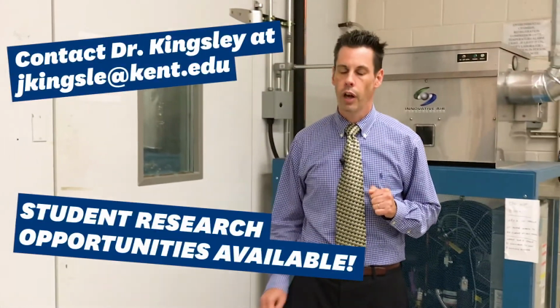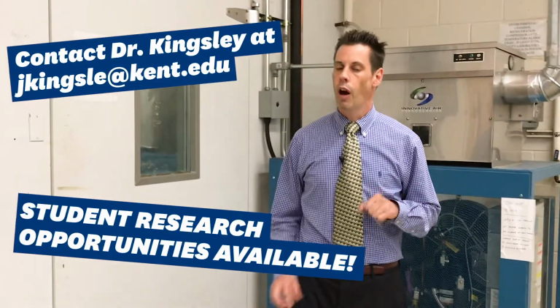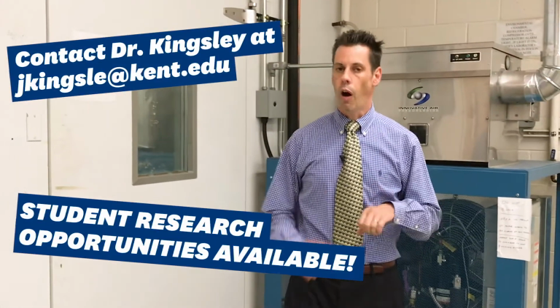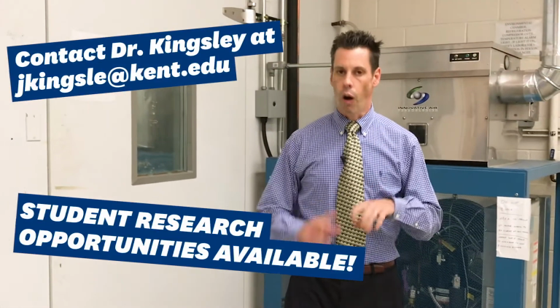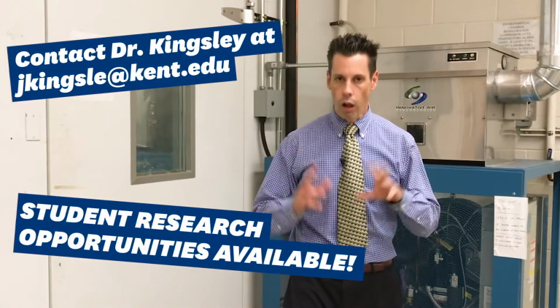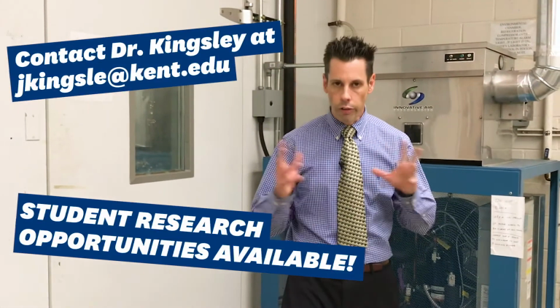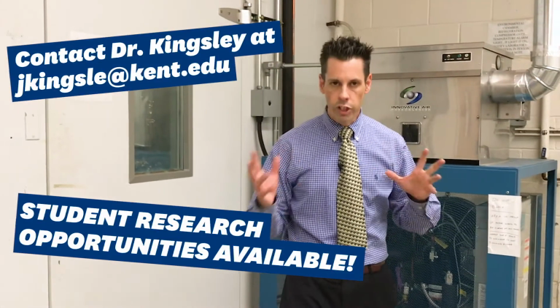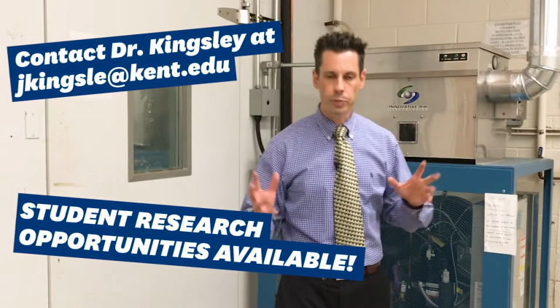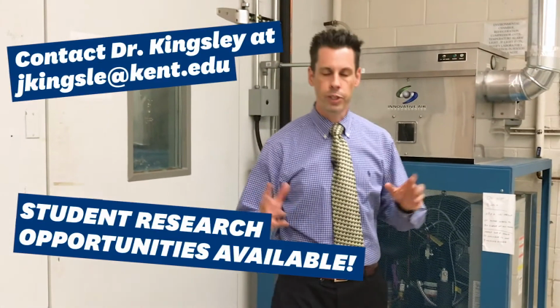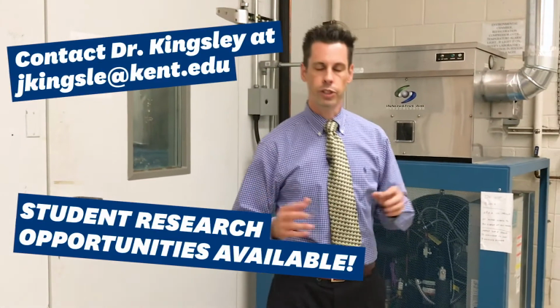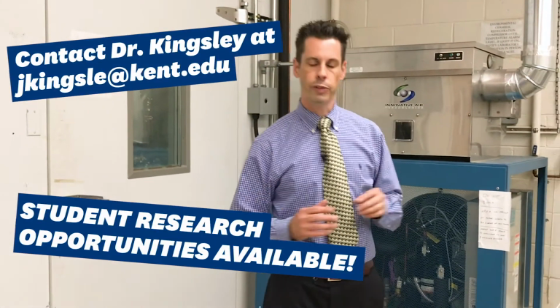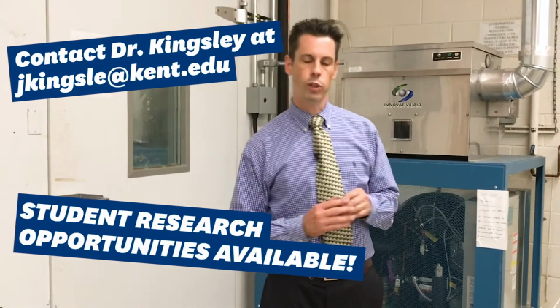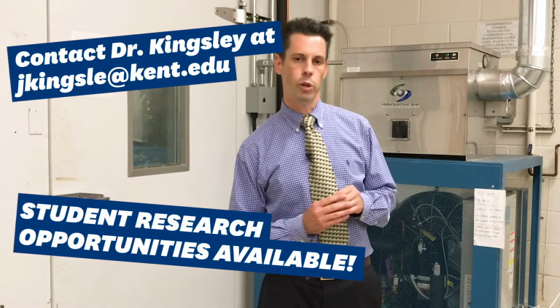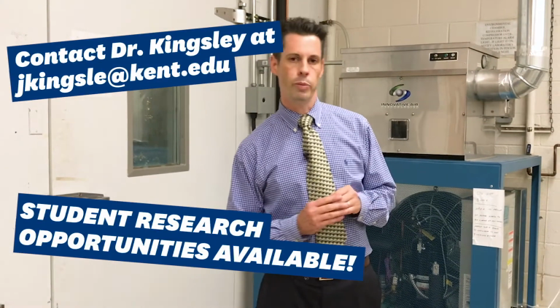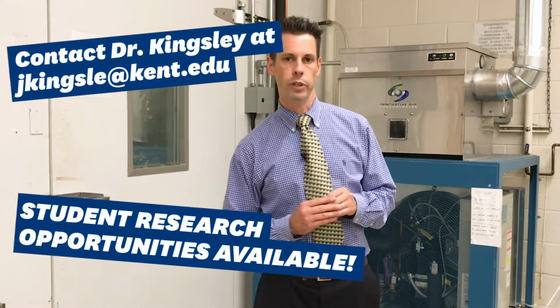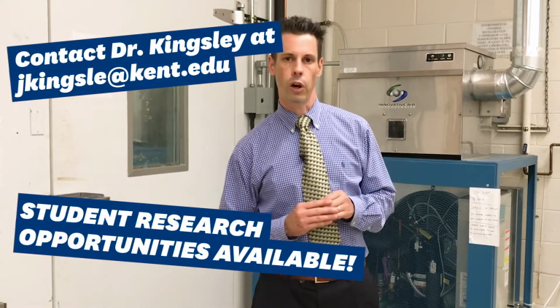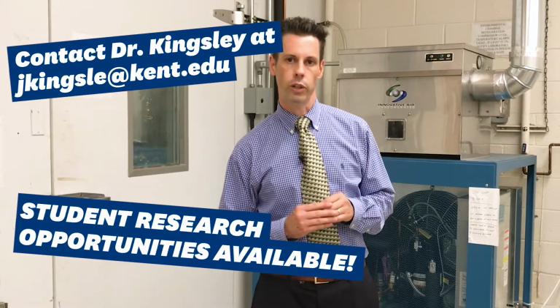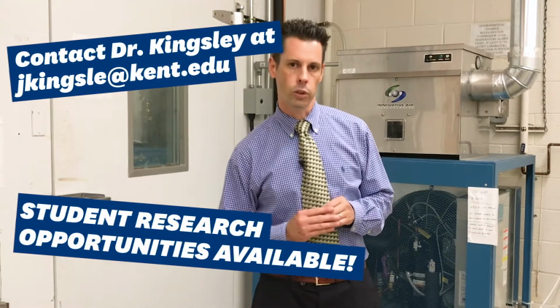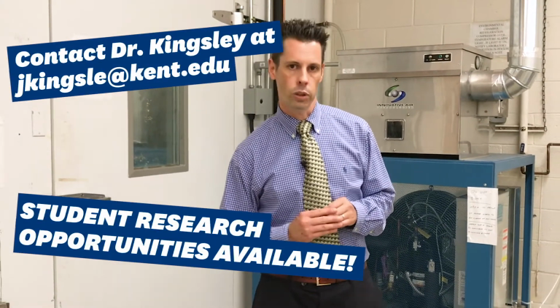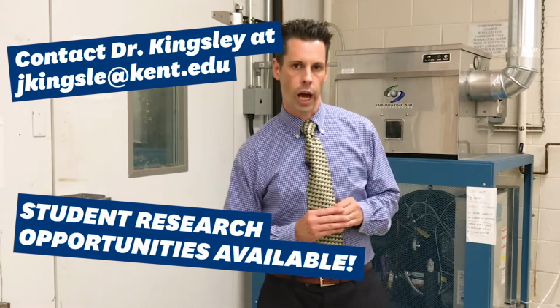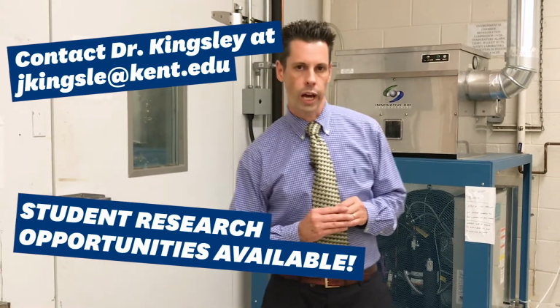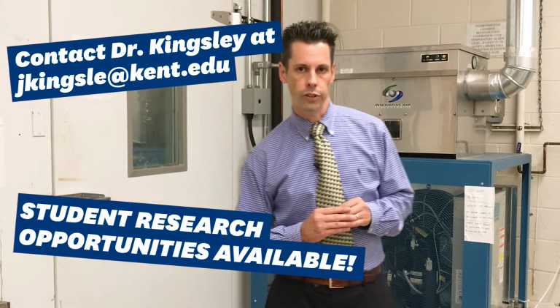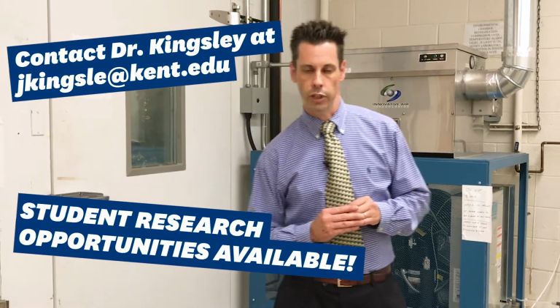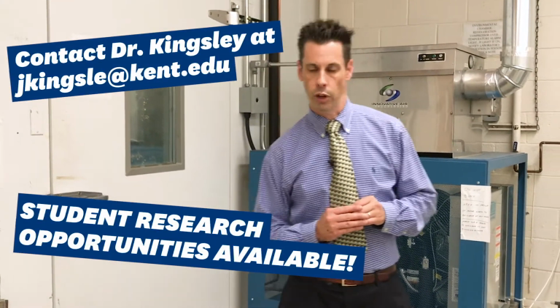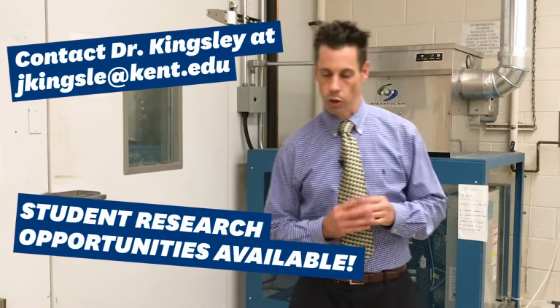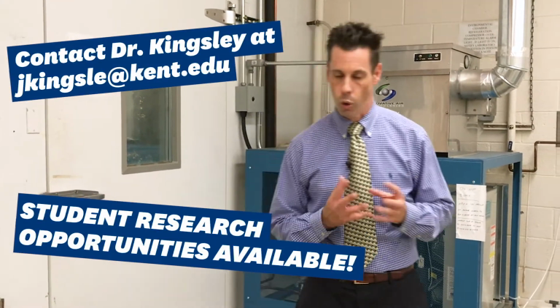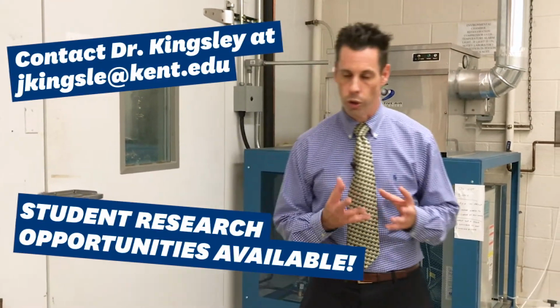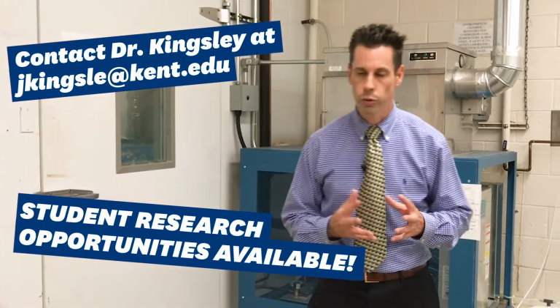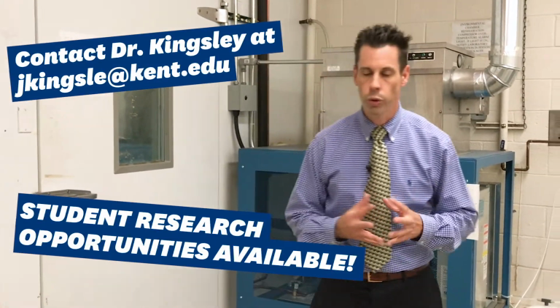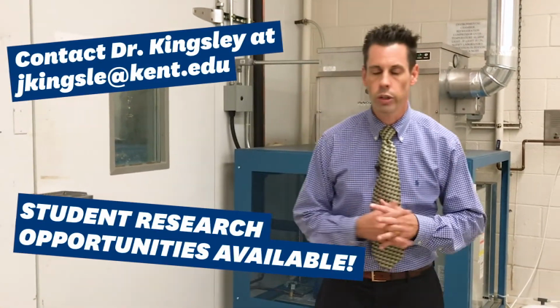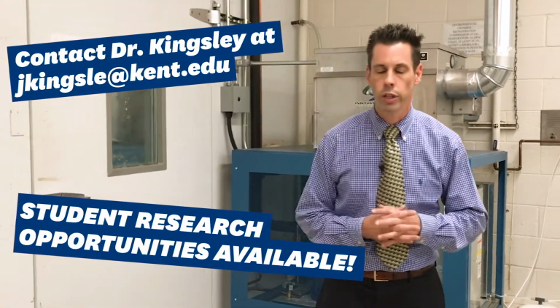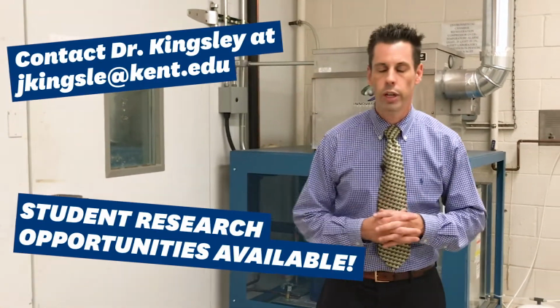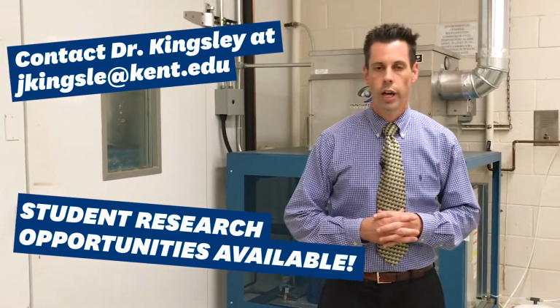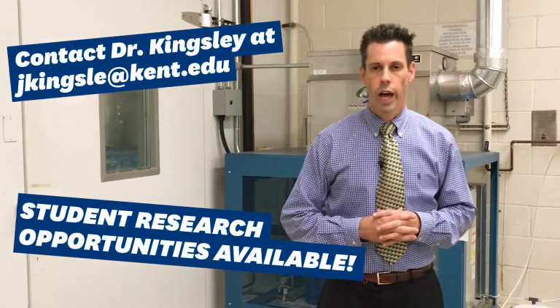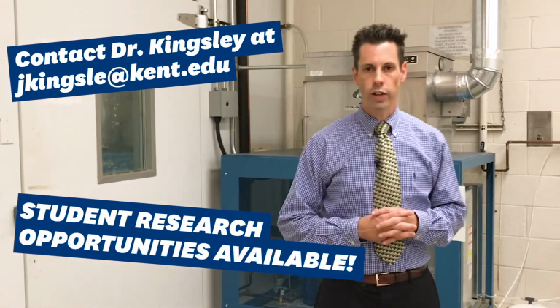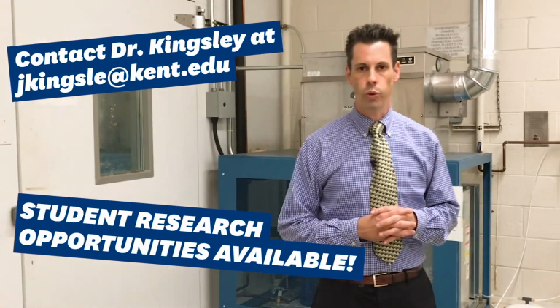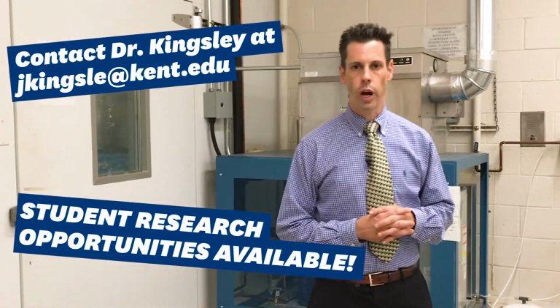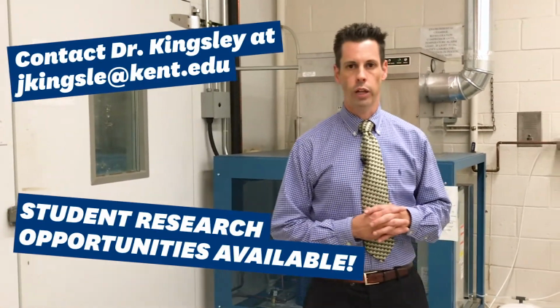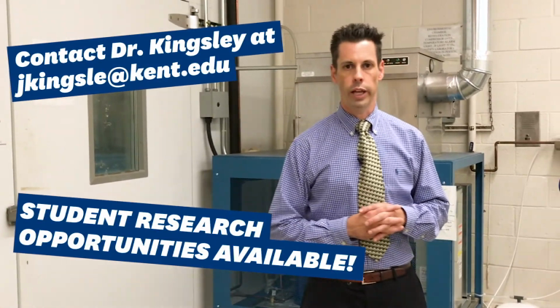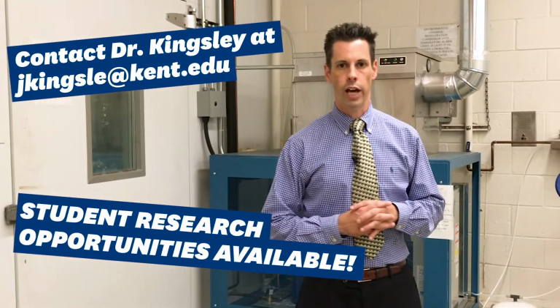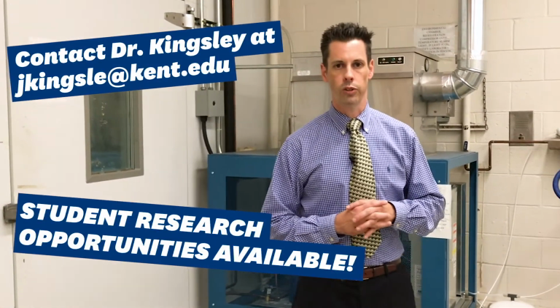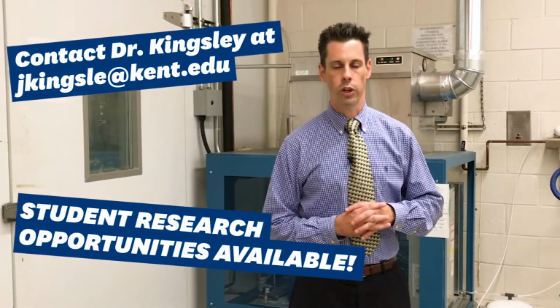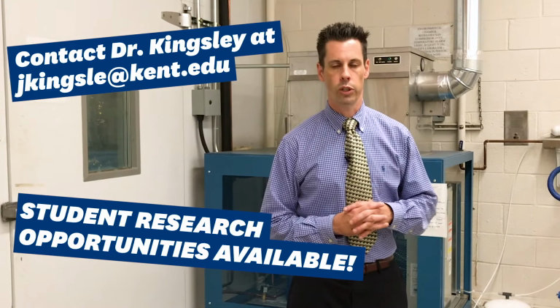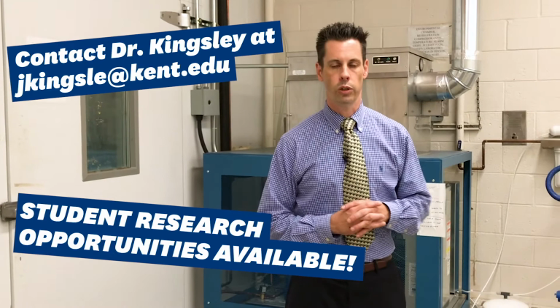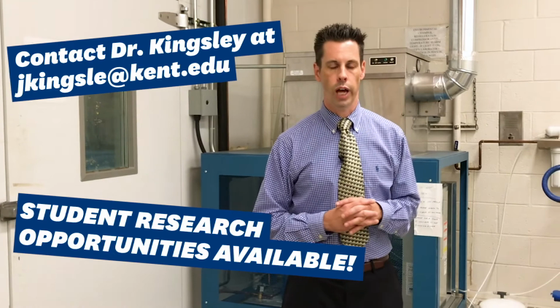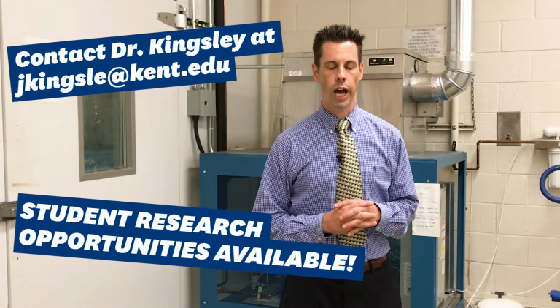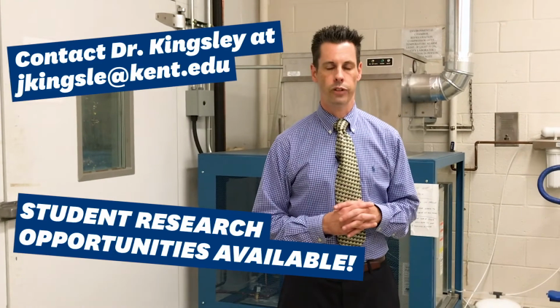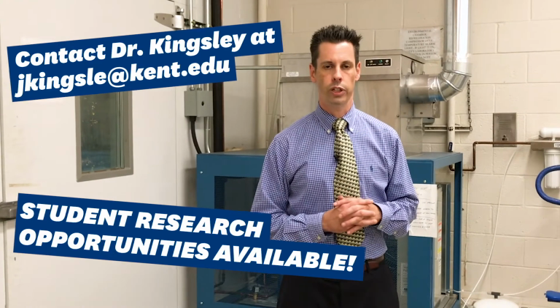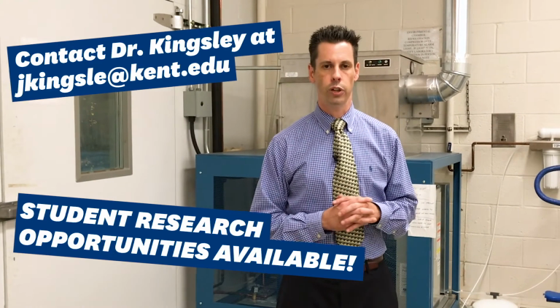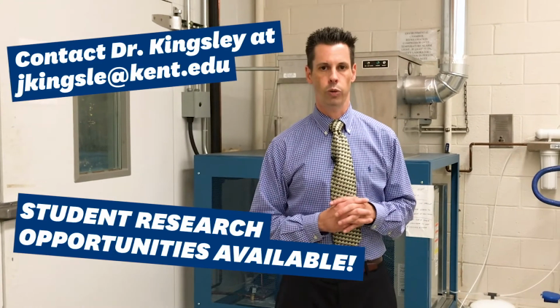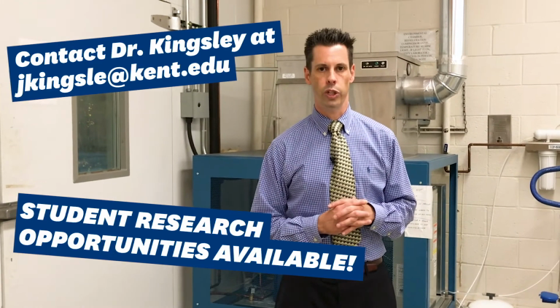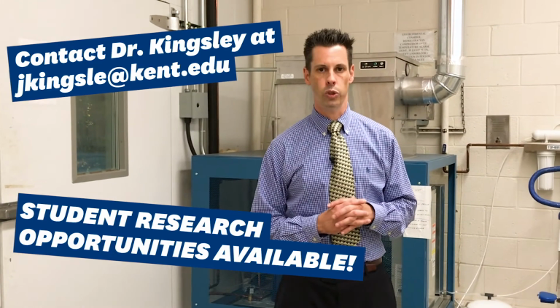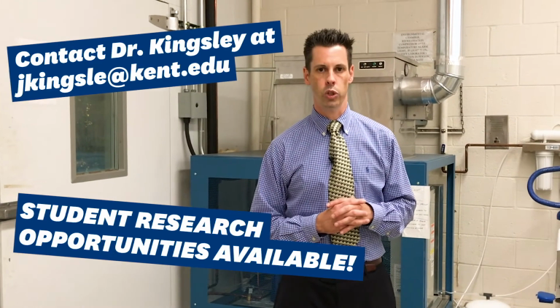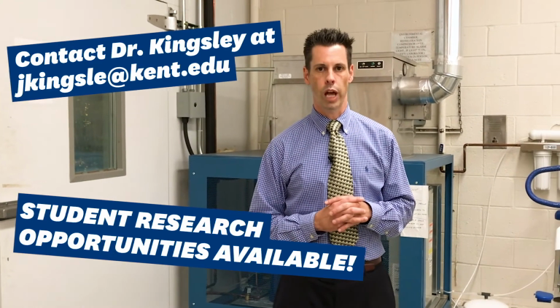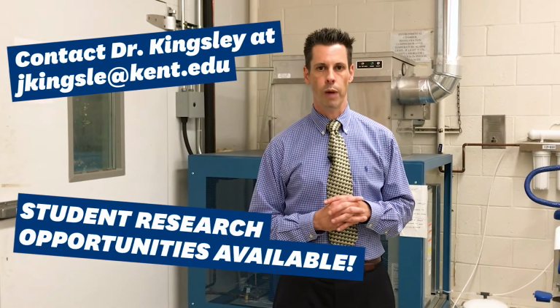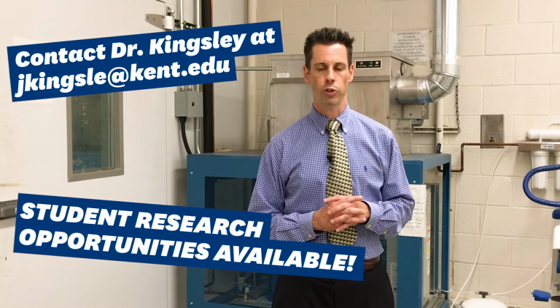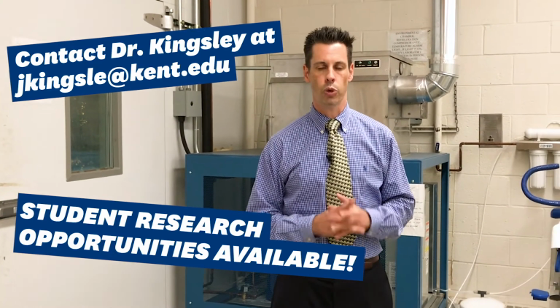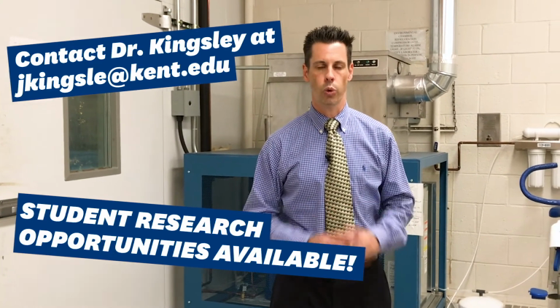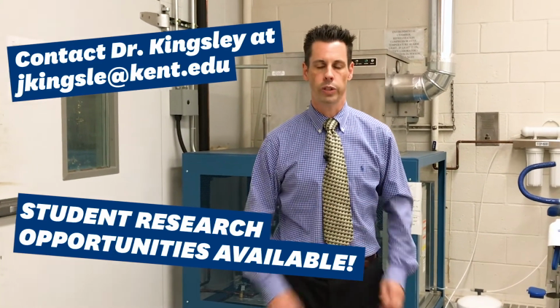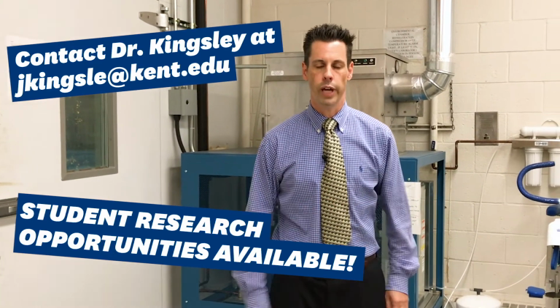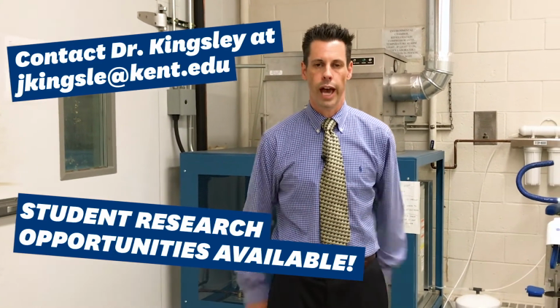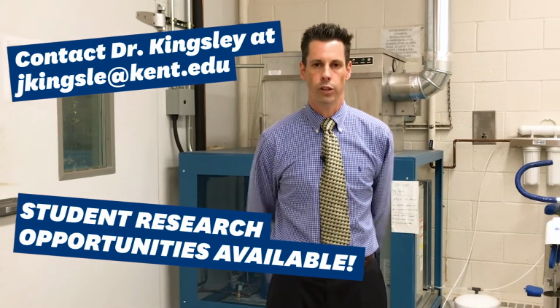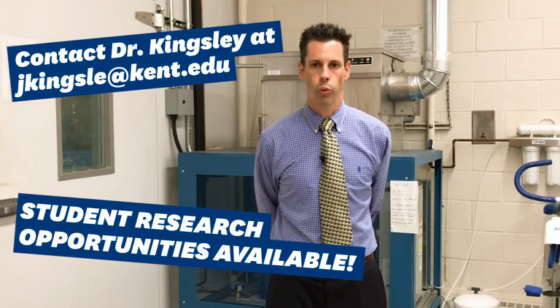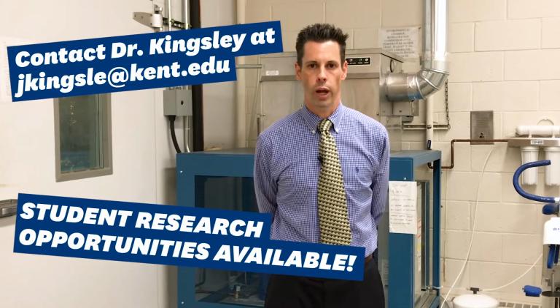All of these pieces of equipment are utilized in our coursework as well as in our research laboratories.